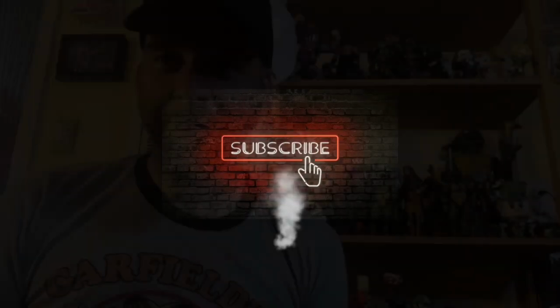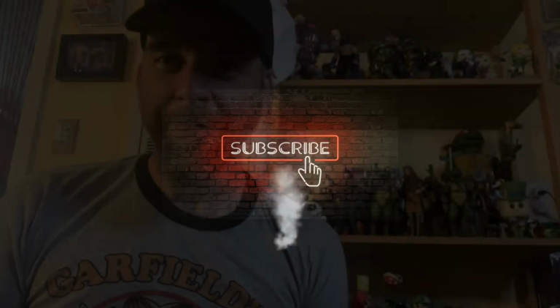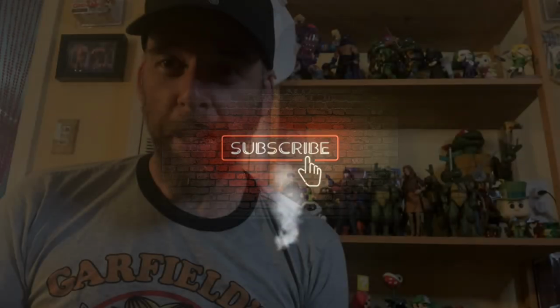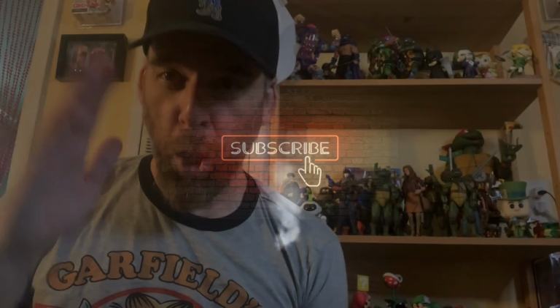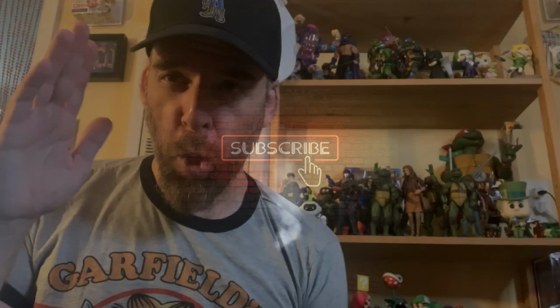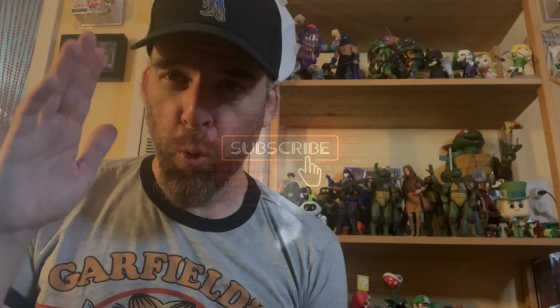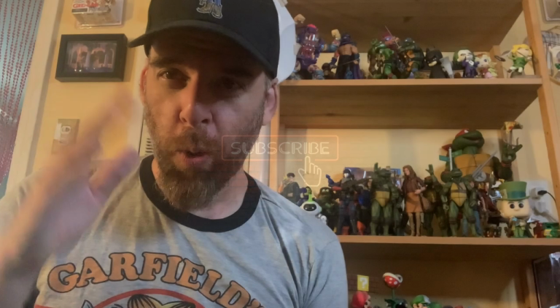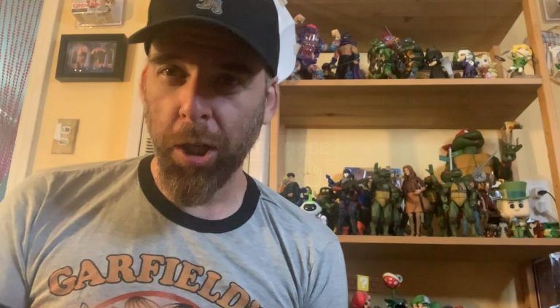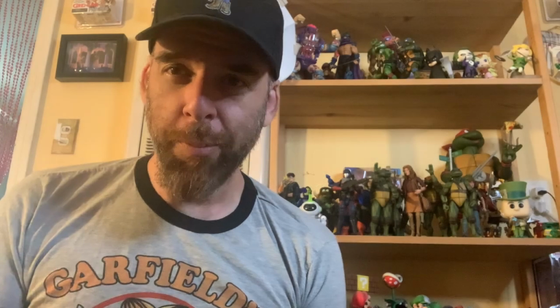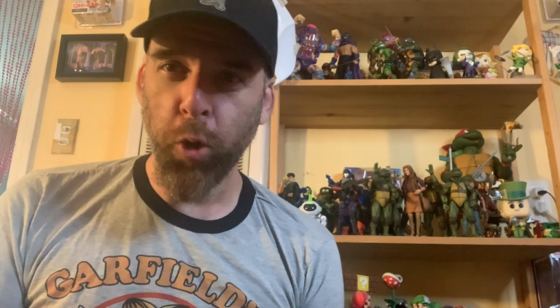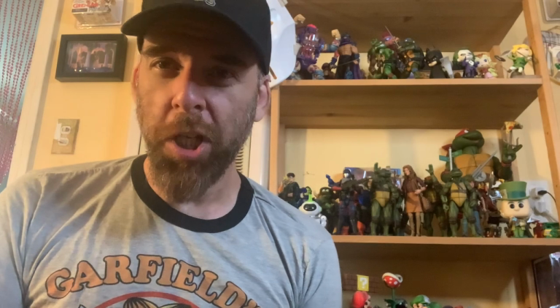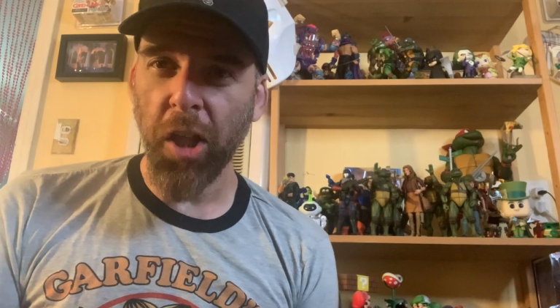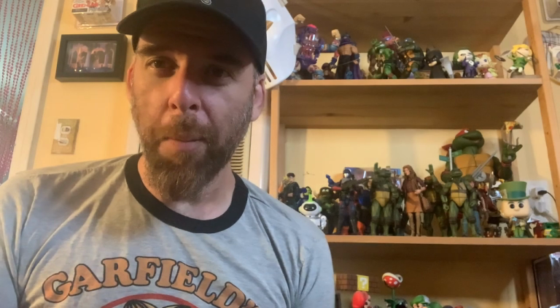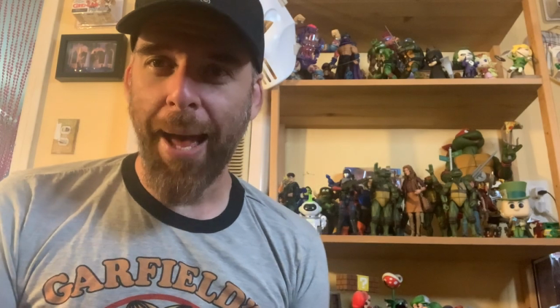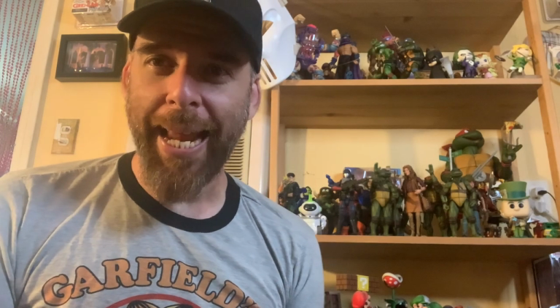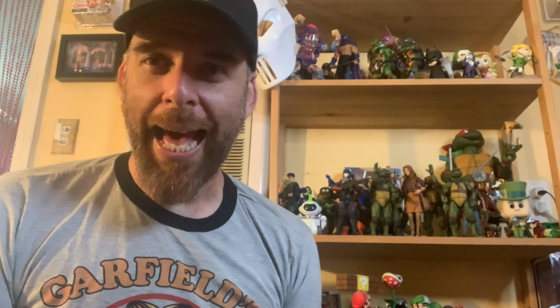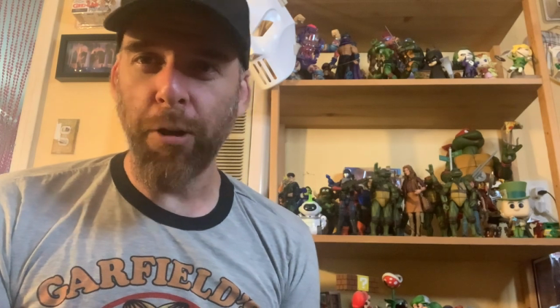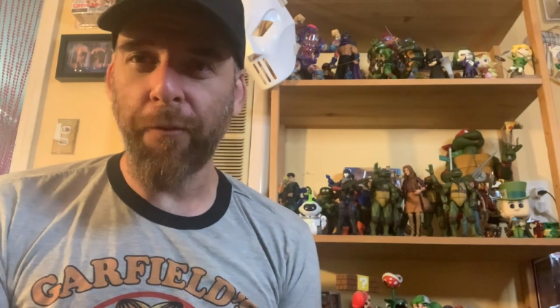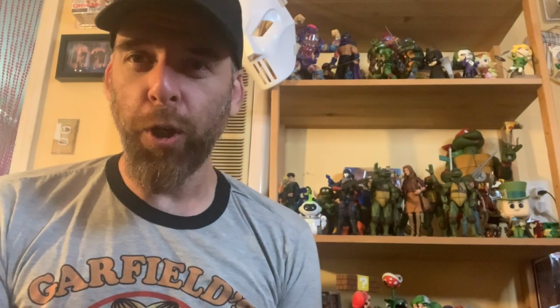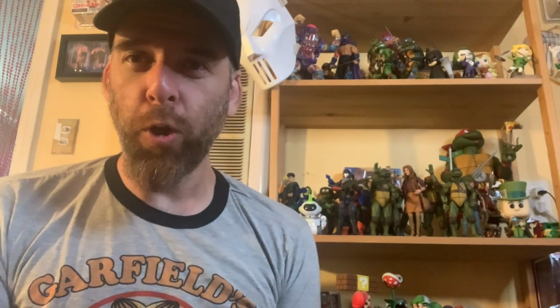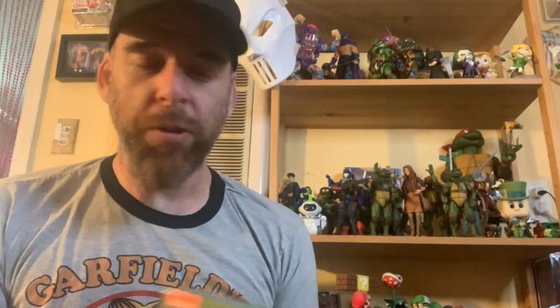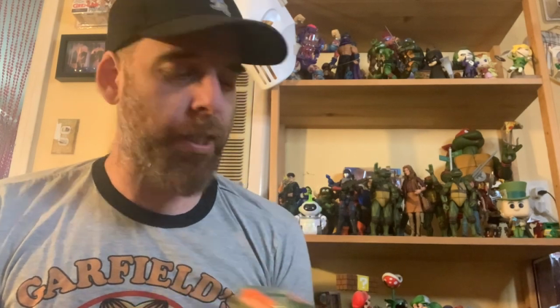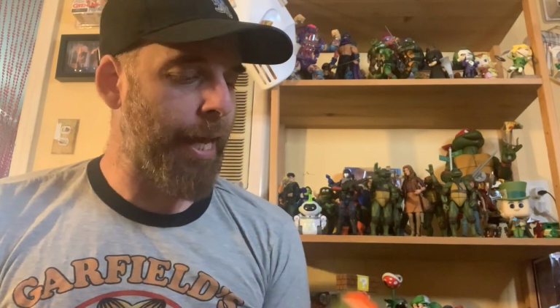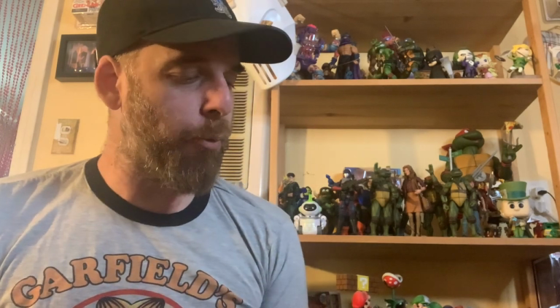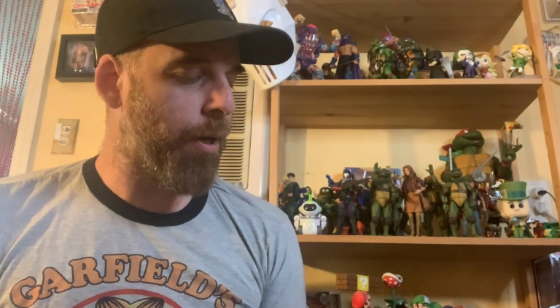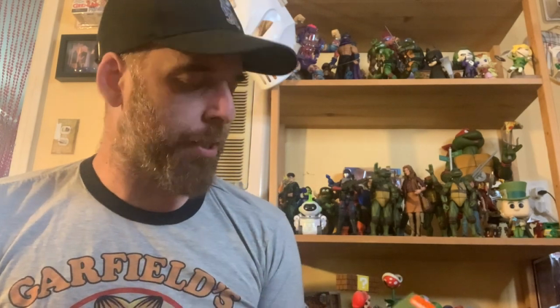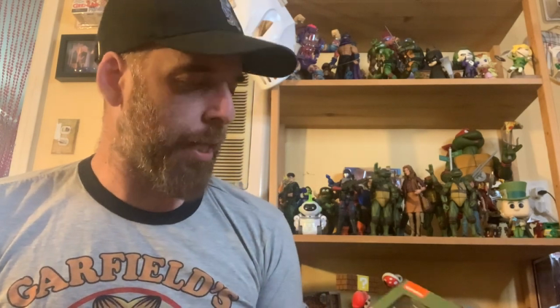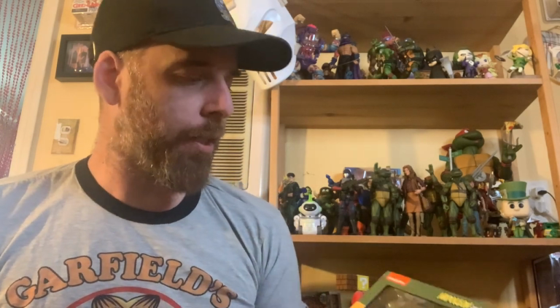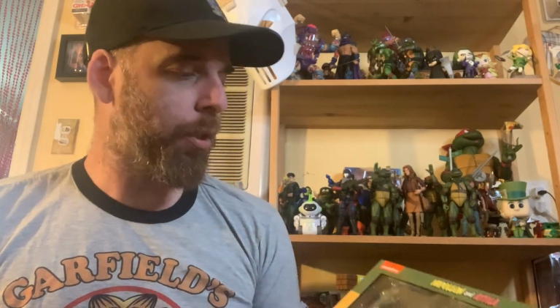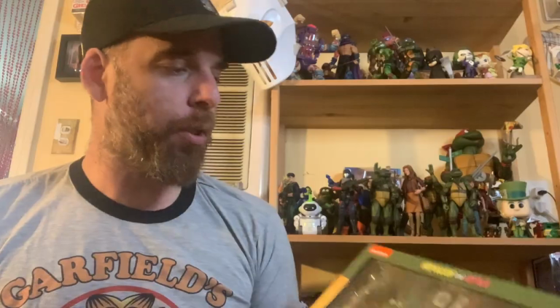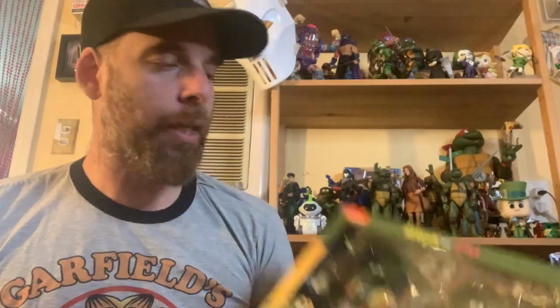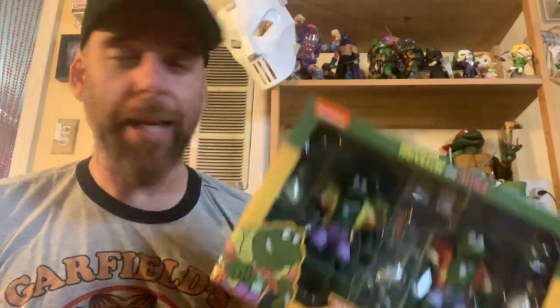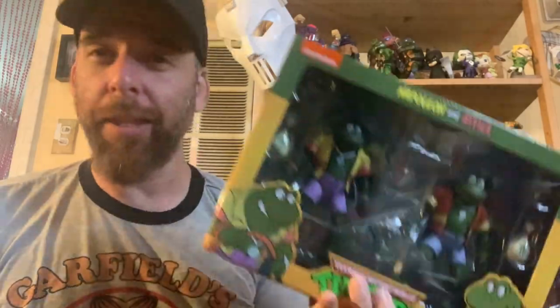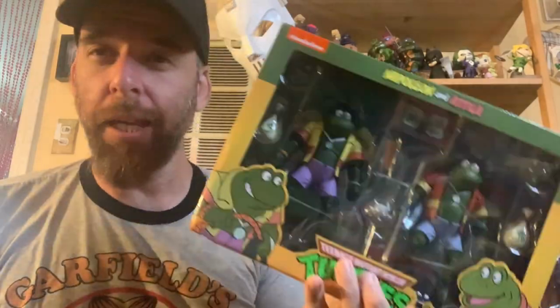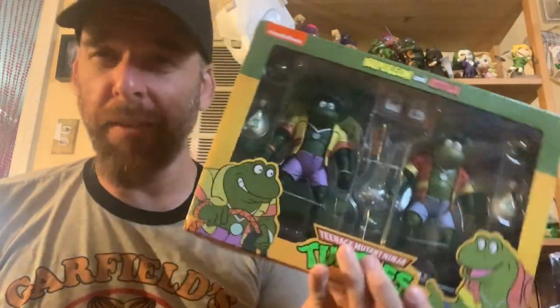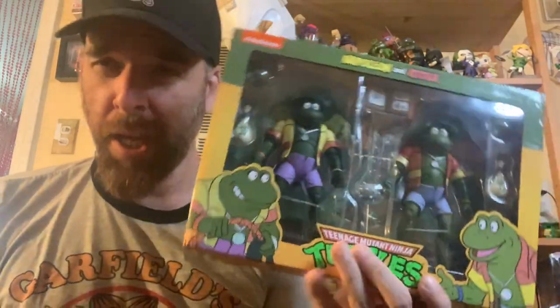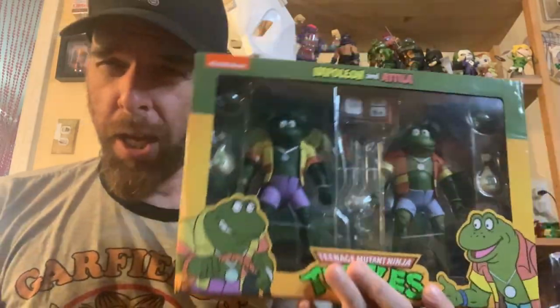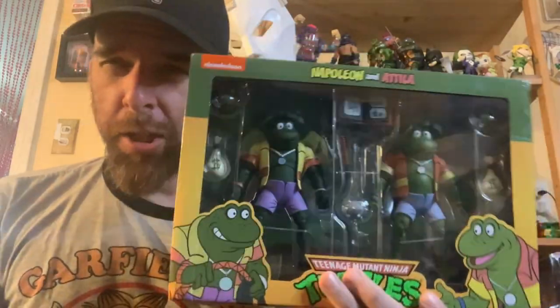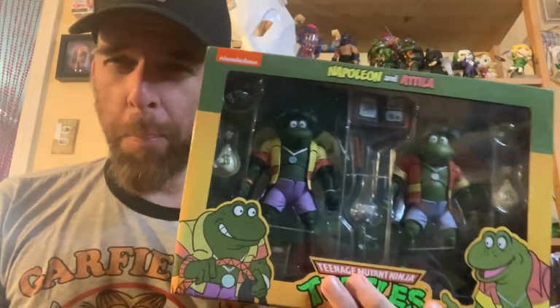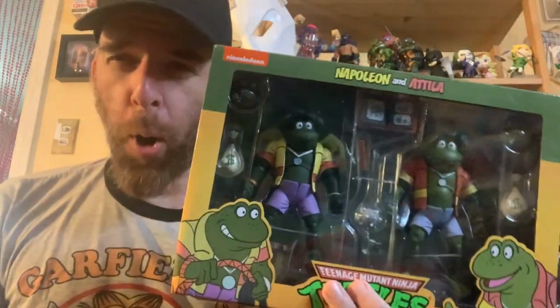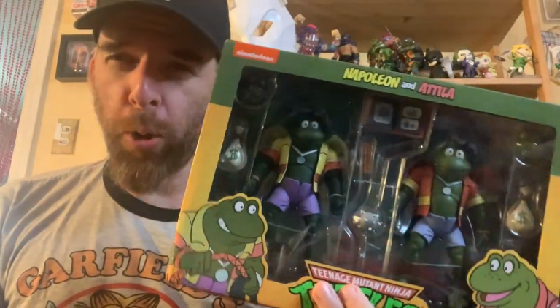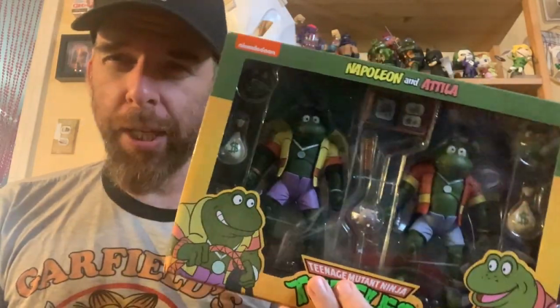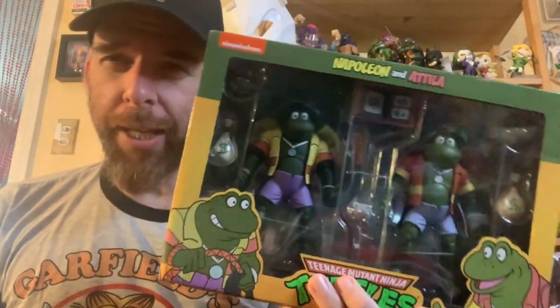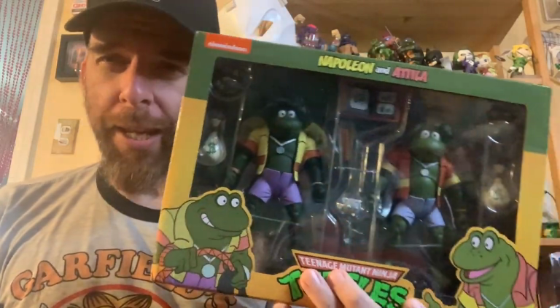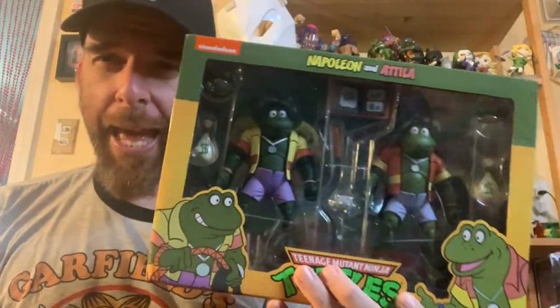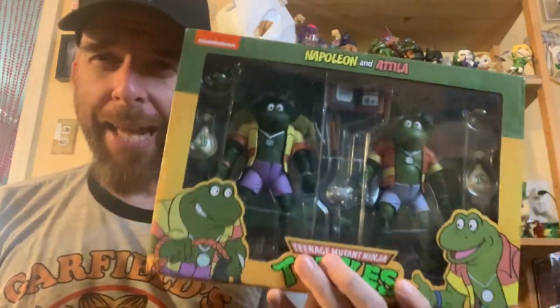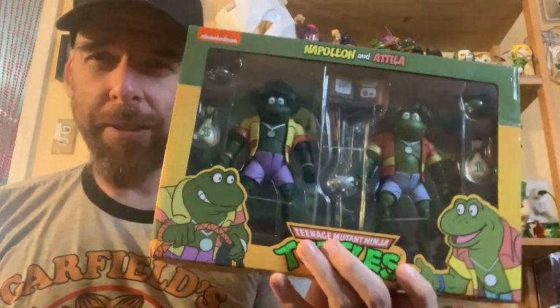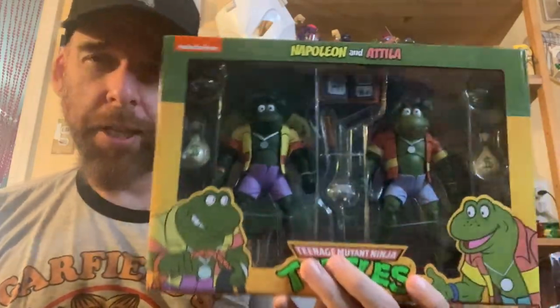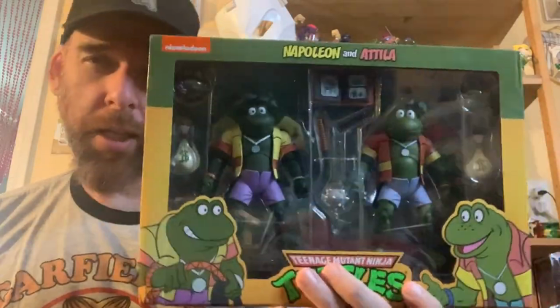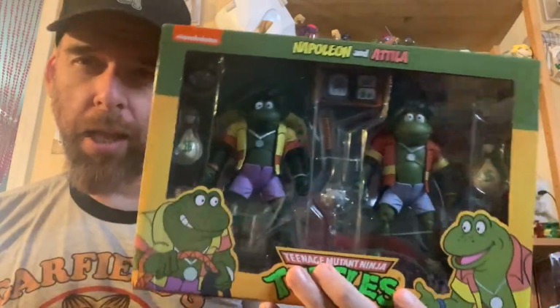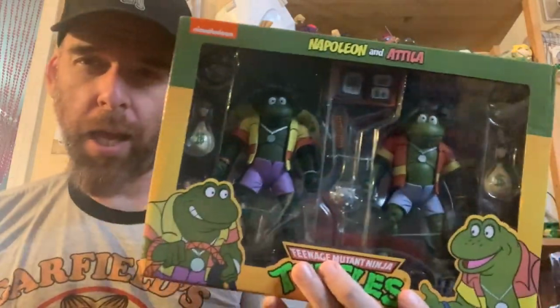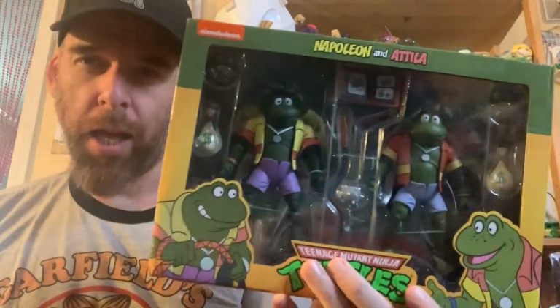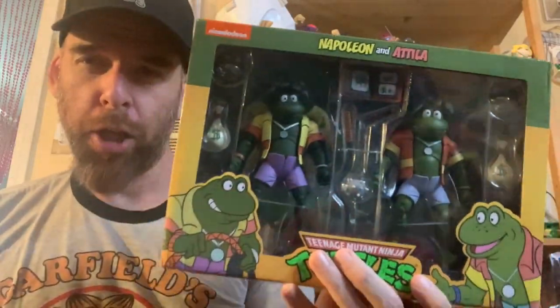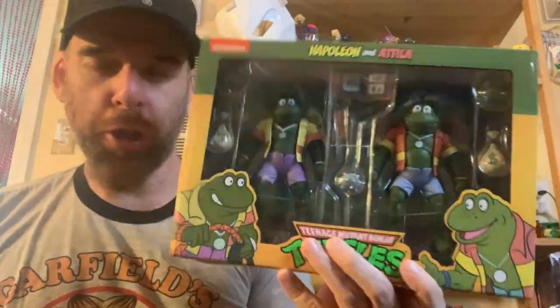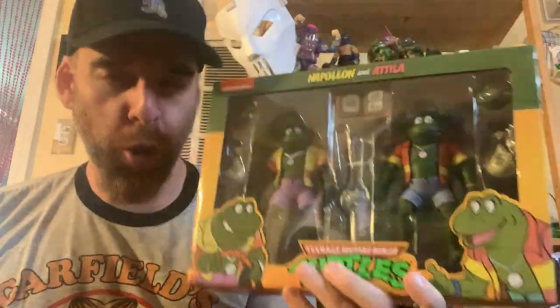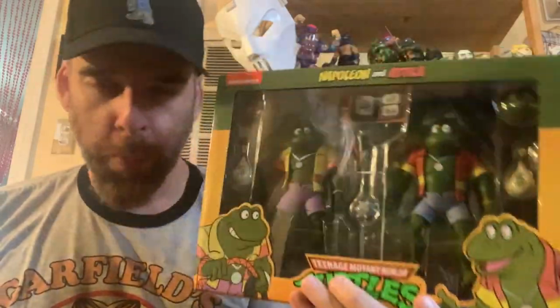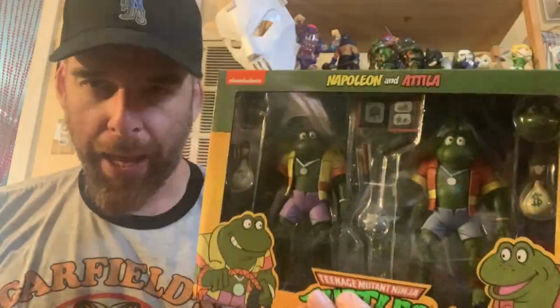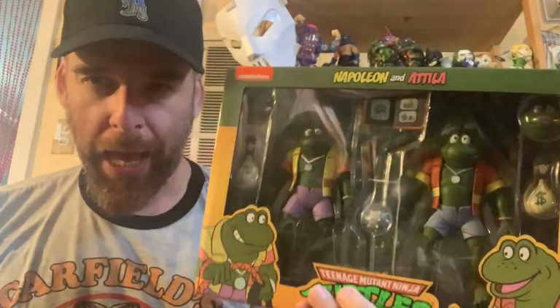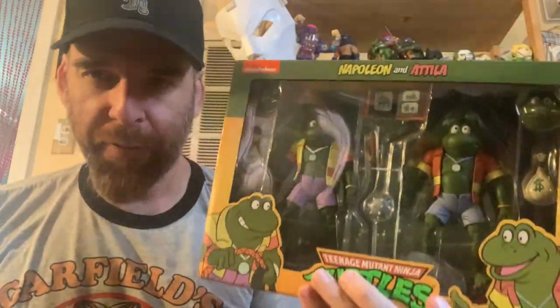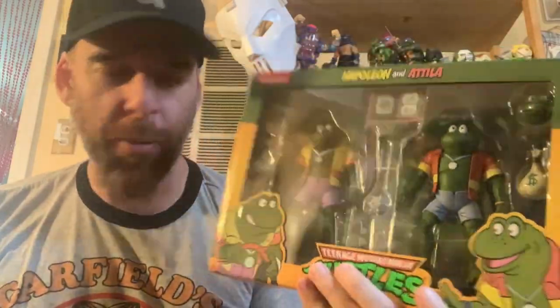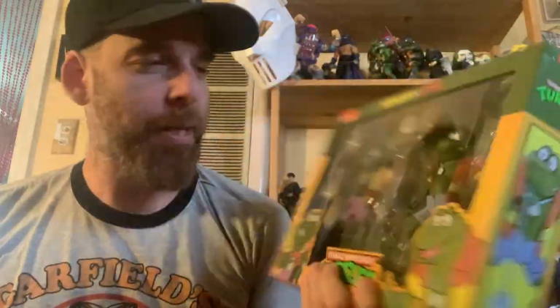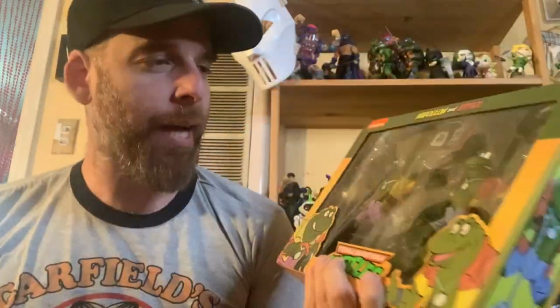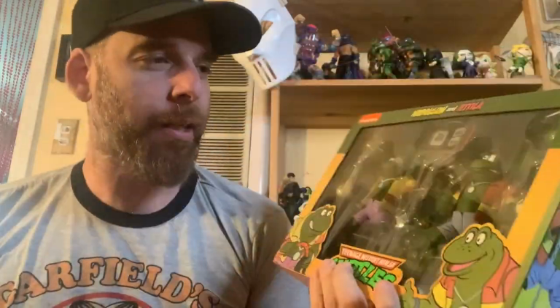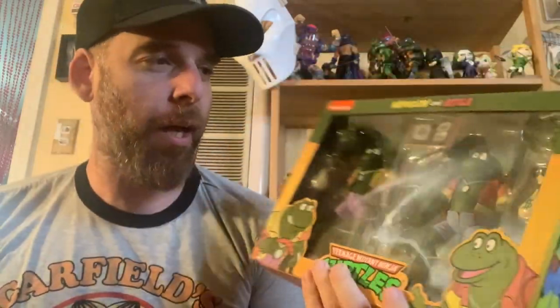Hello and welcome to another Mad Hatter review. Today we are taking a look at the Napoleon and Attila Tupac from NECA.